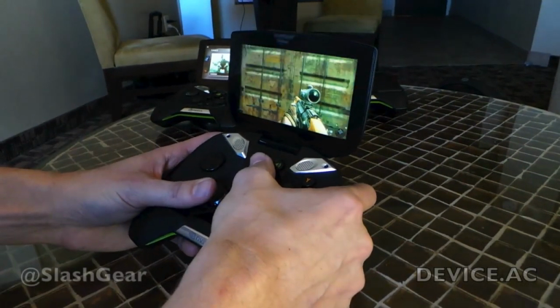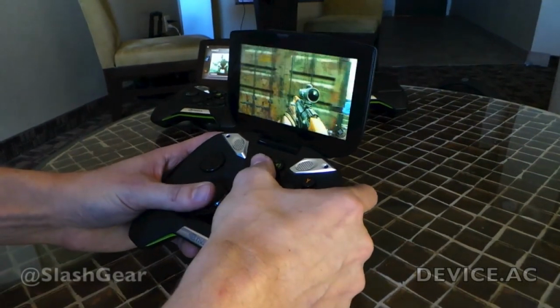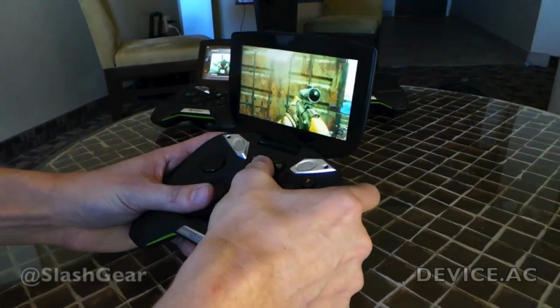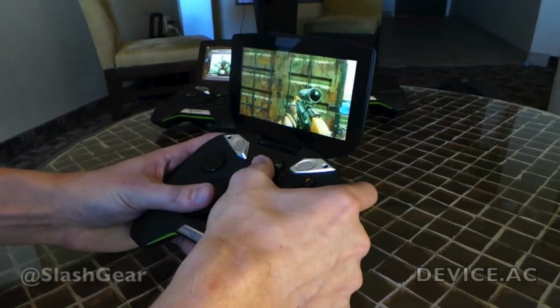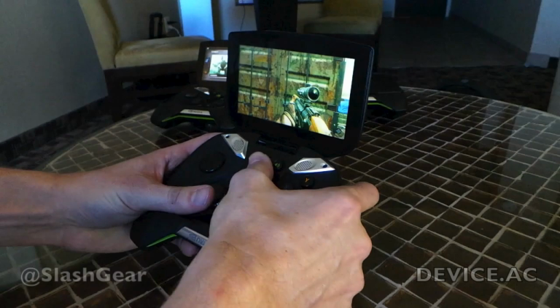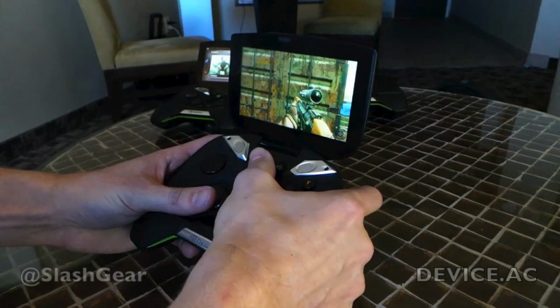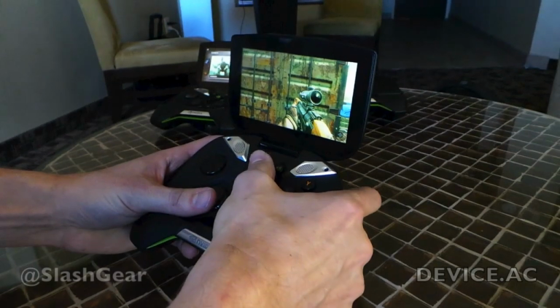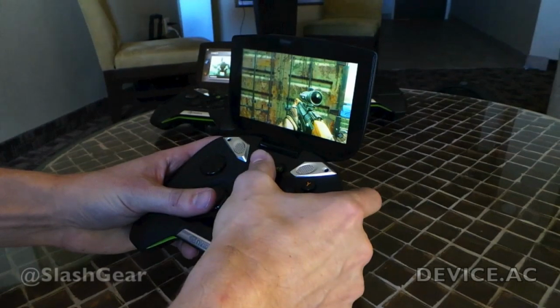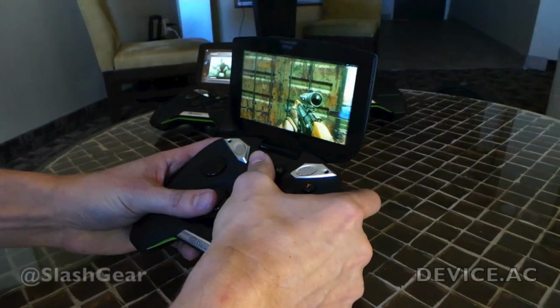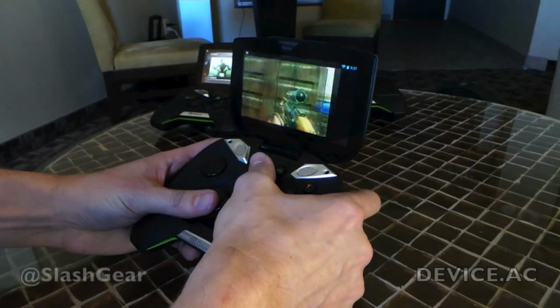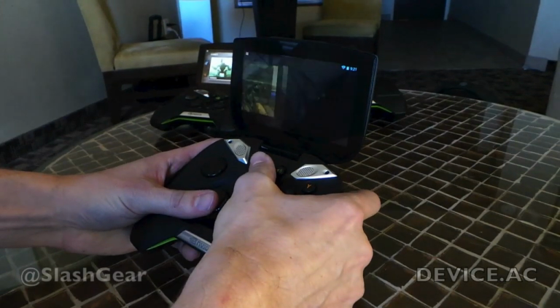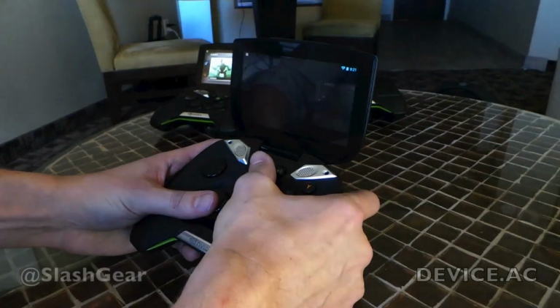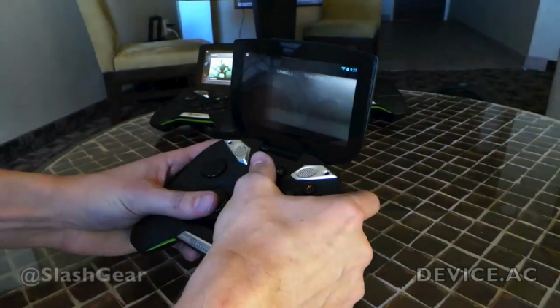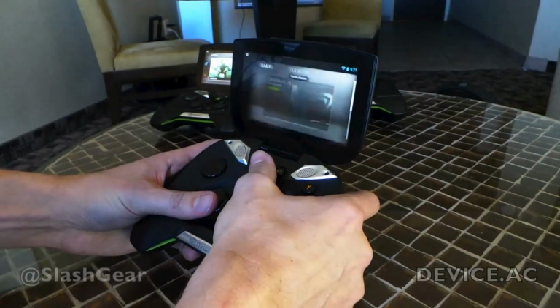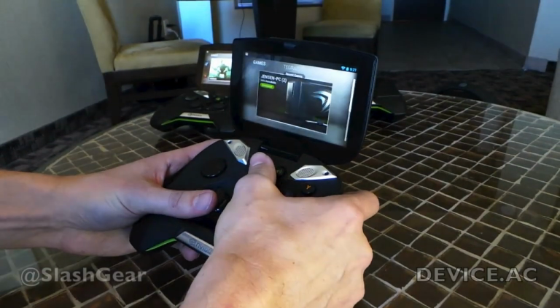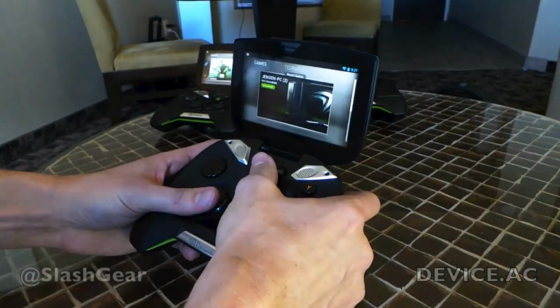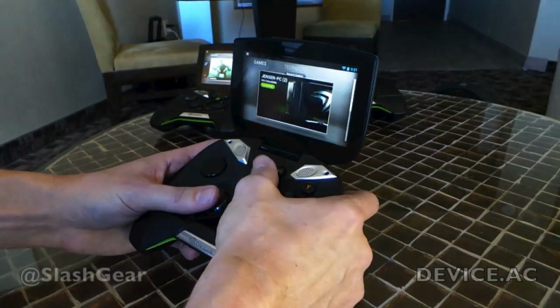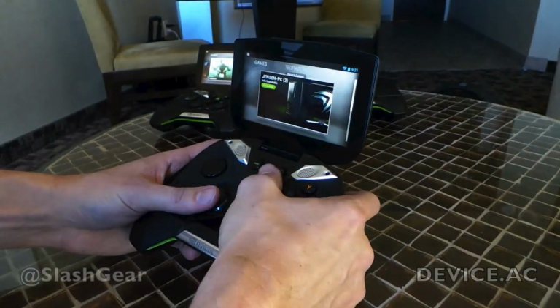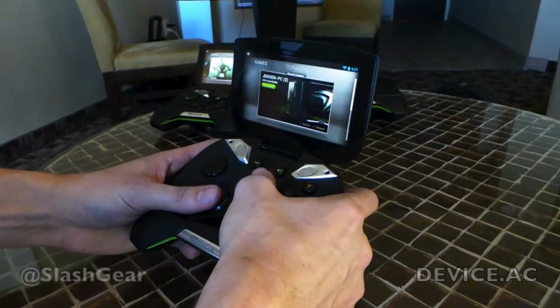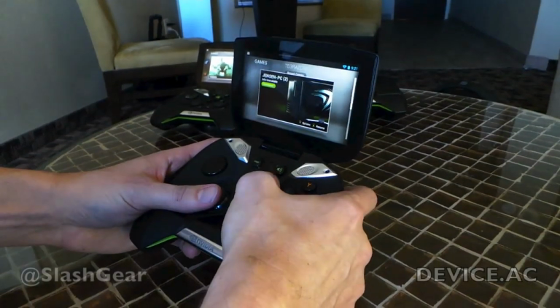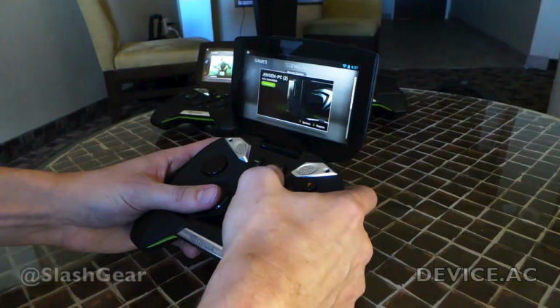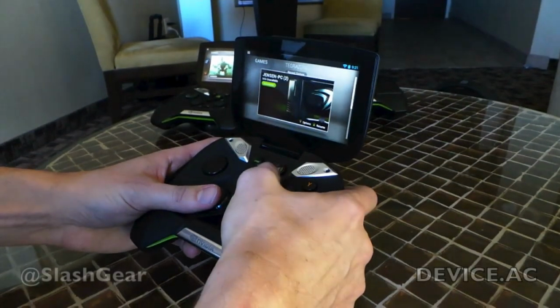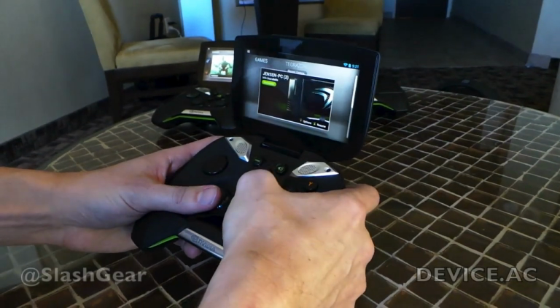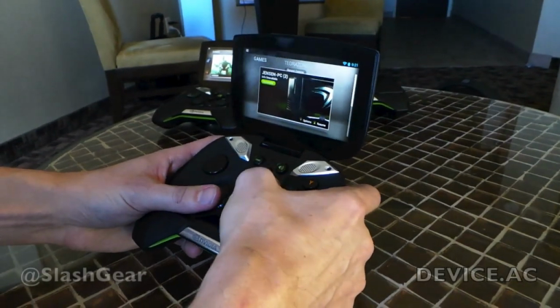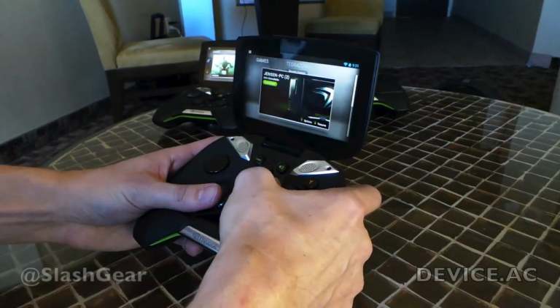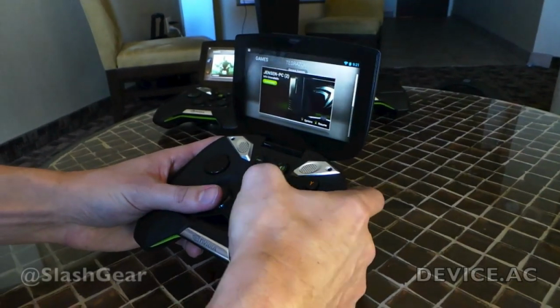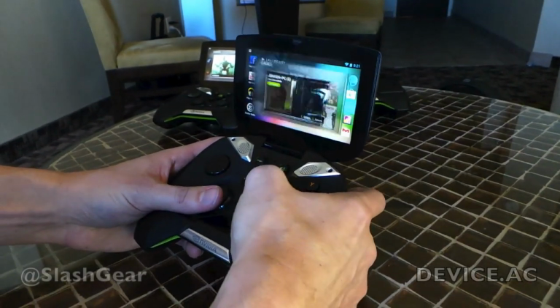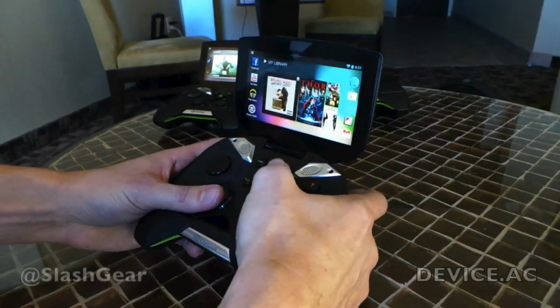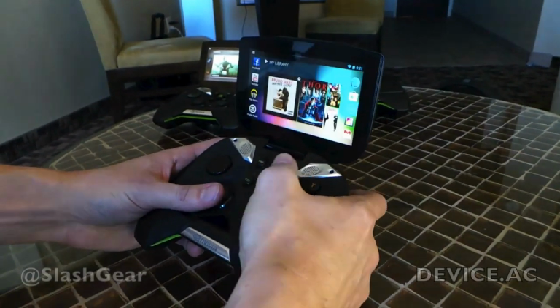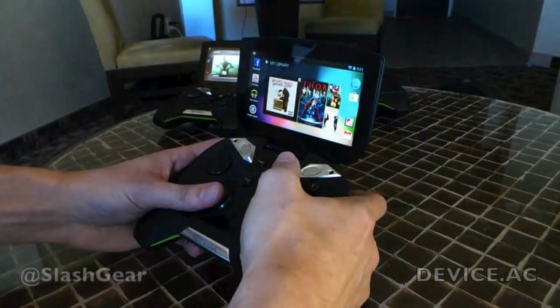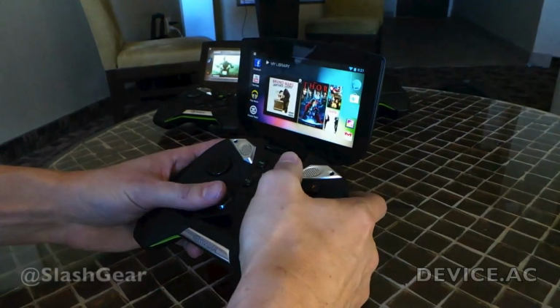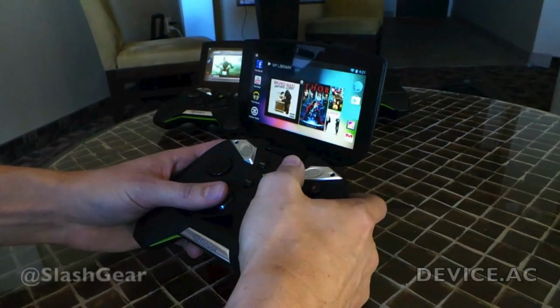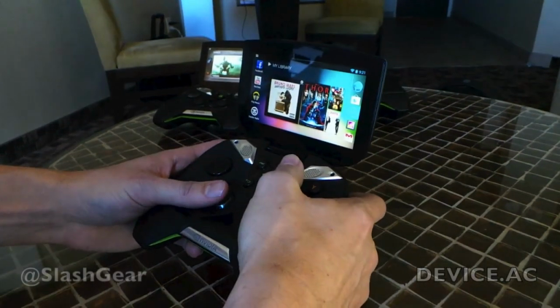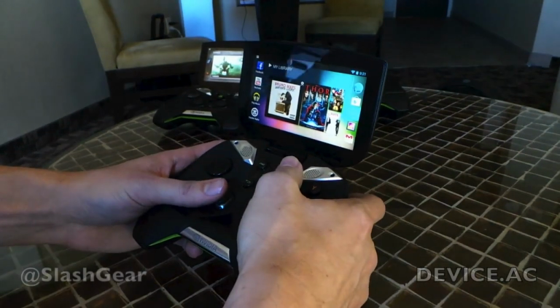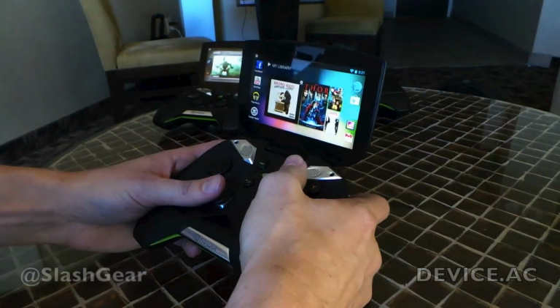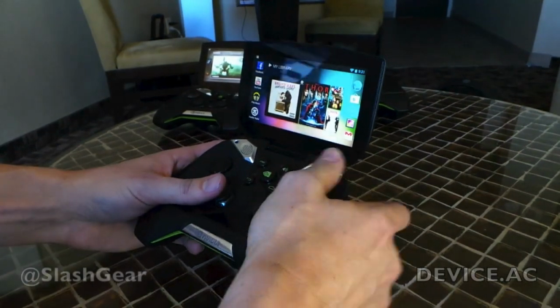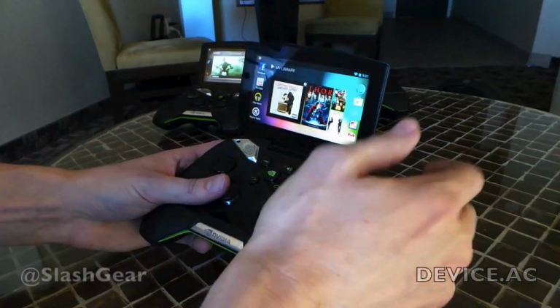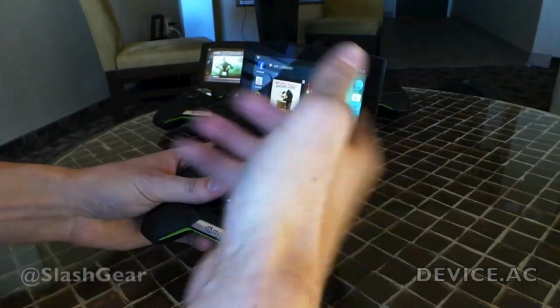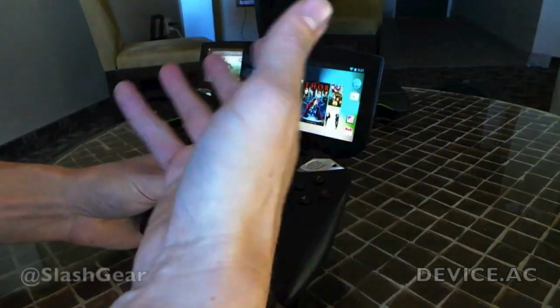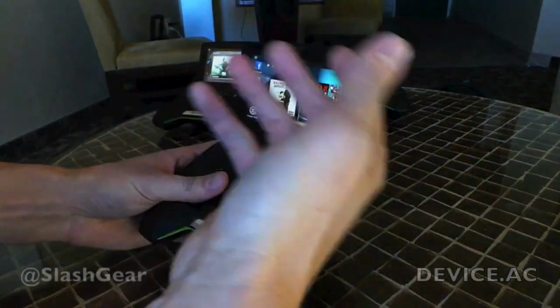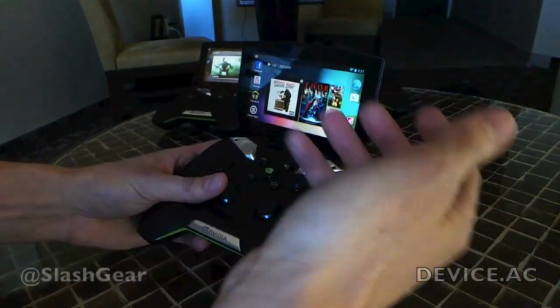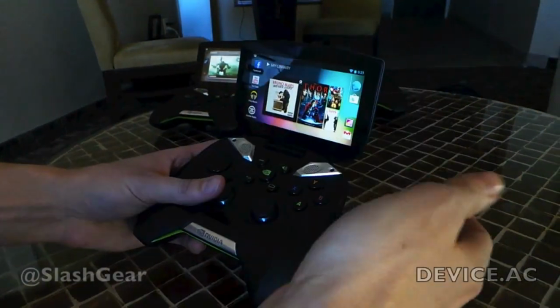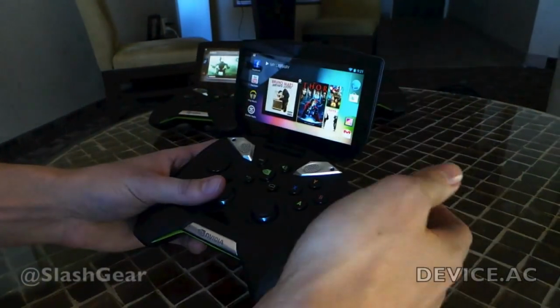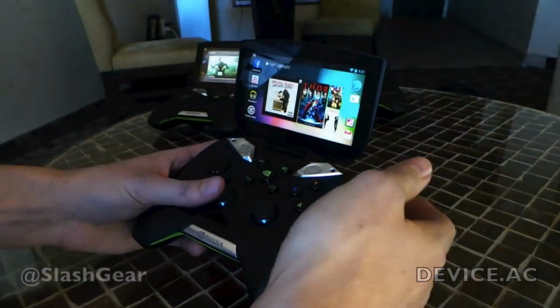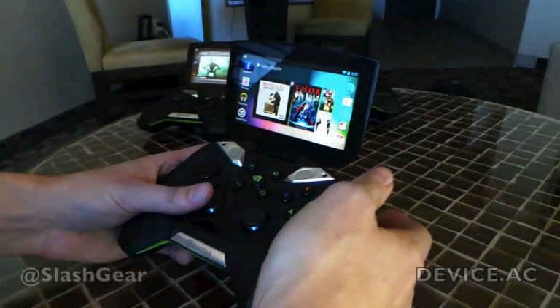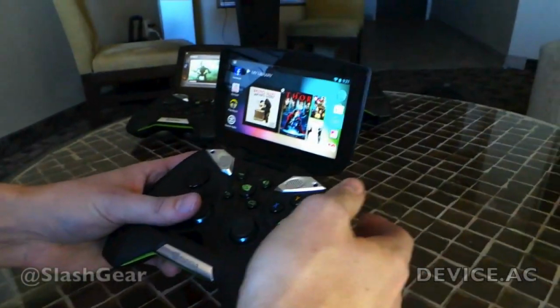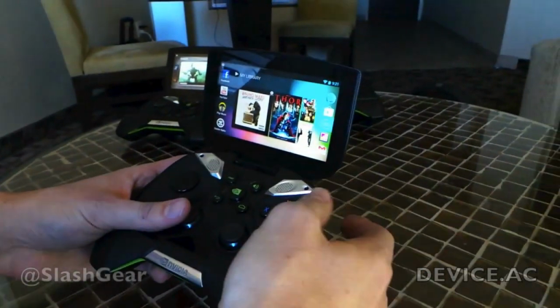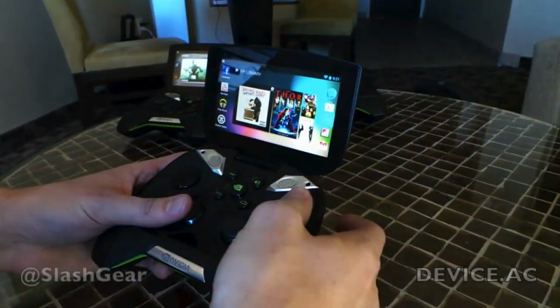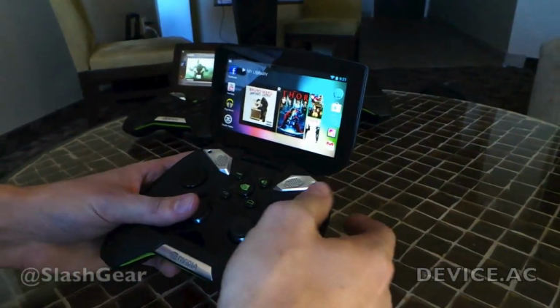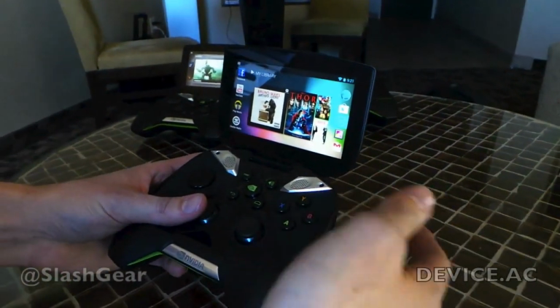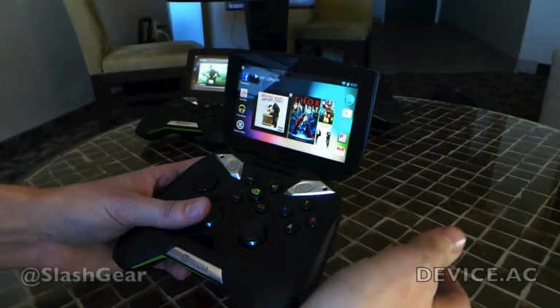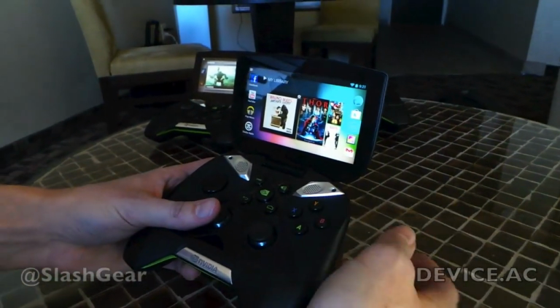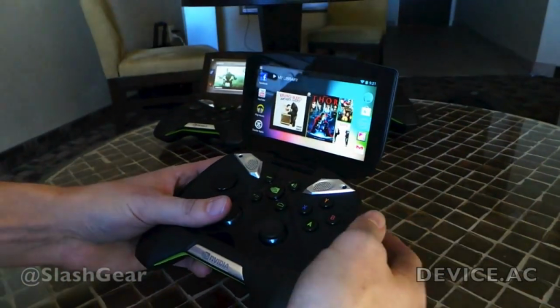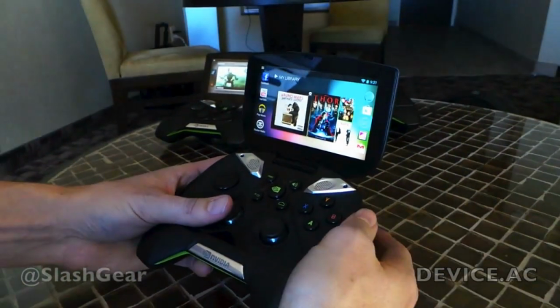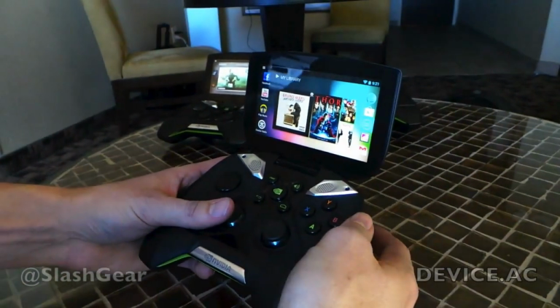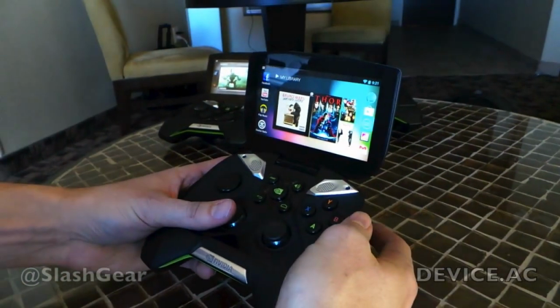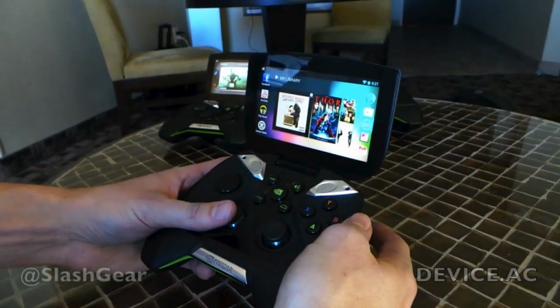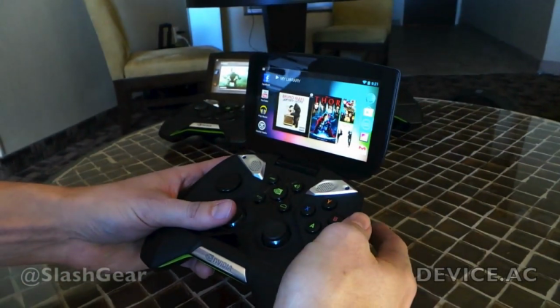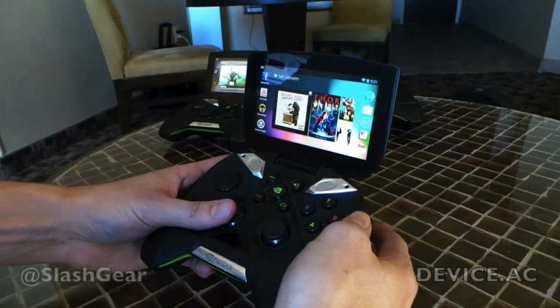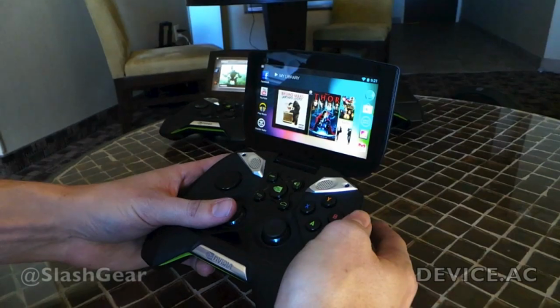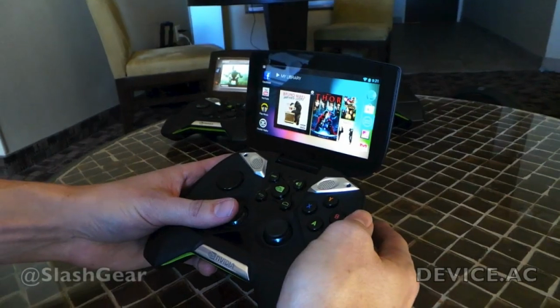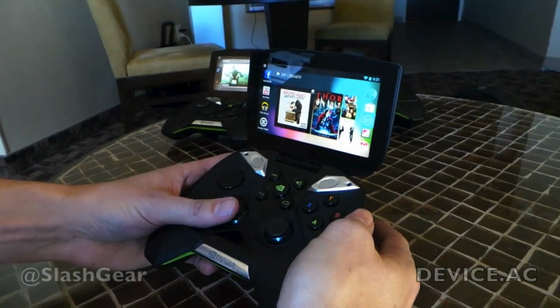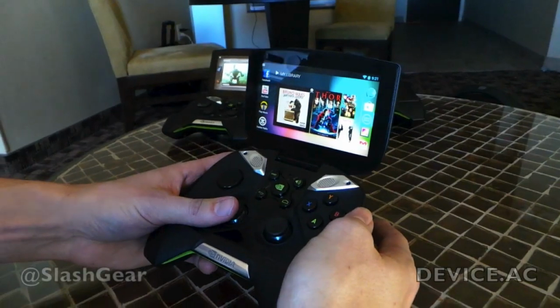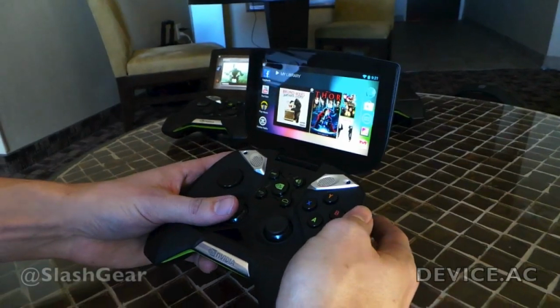We can jump back out to the Android desktop, check your email, and then jump back into your game when you want to play.